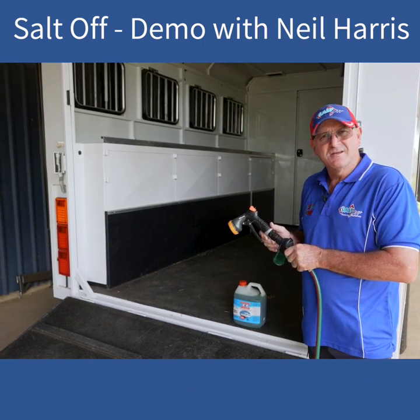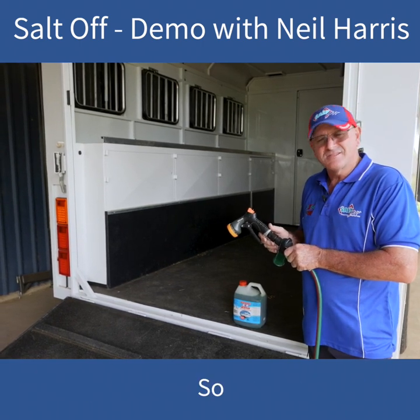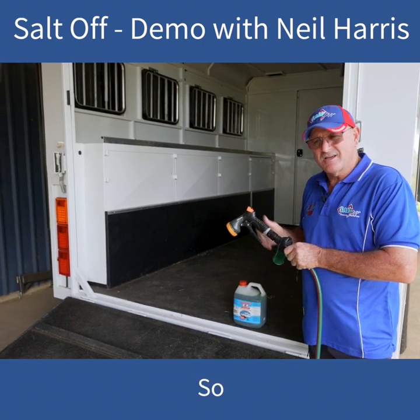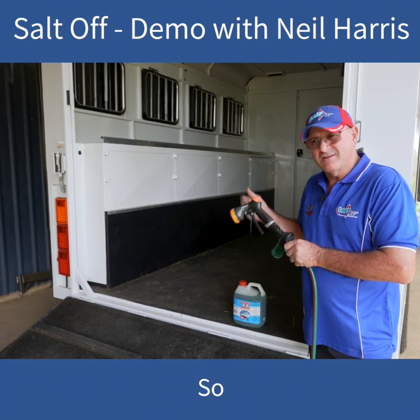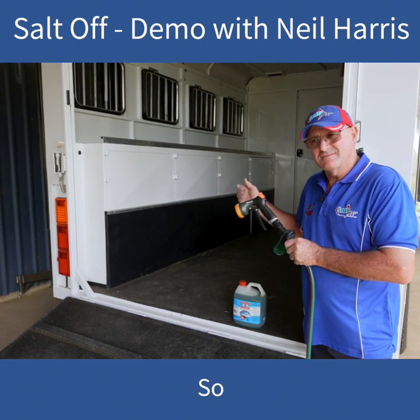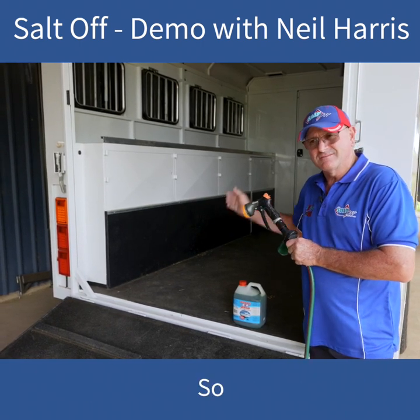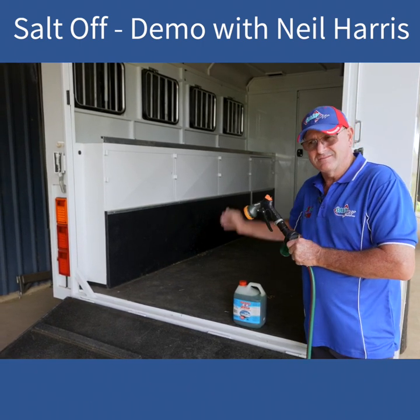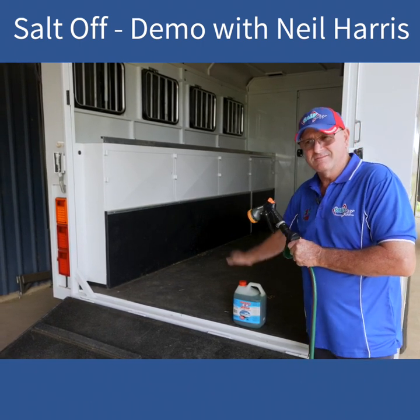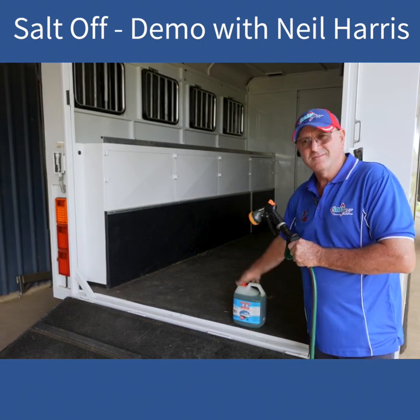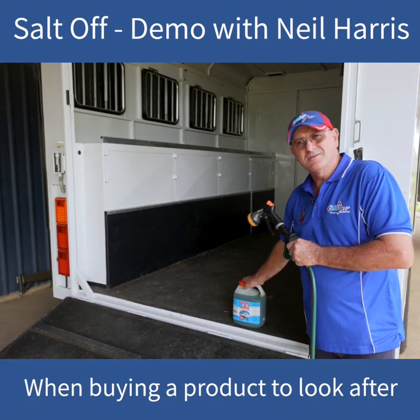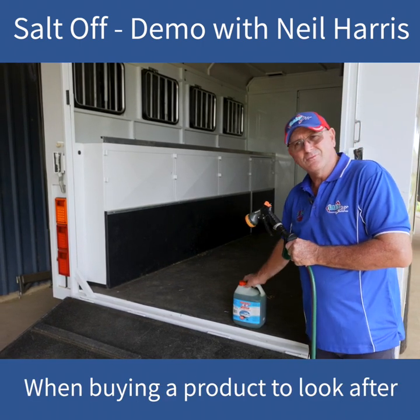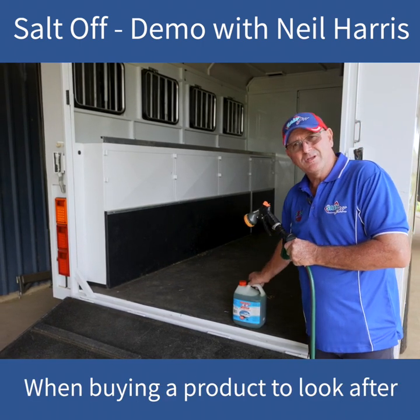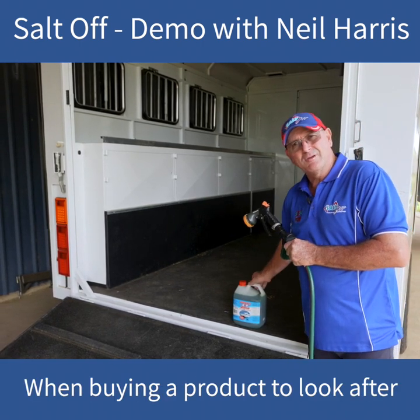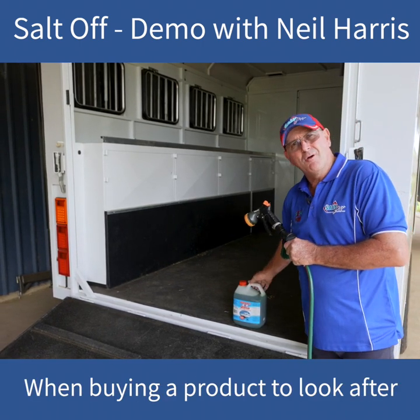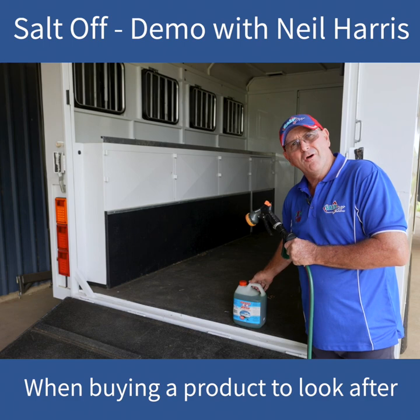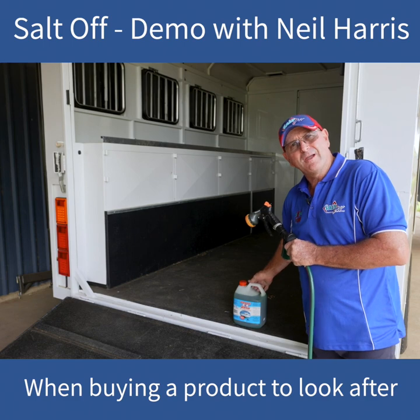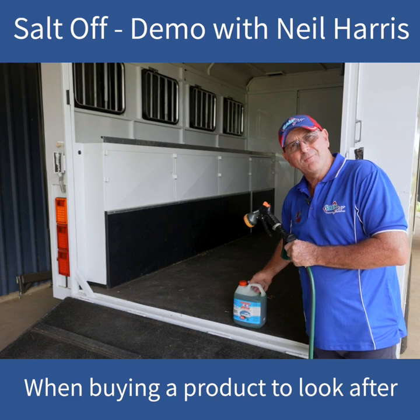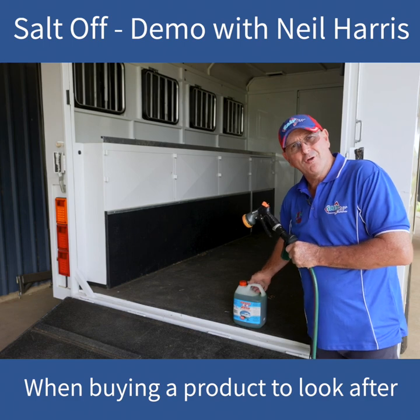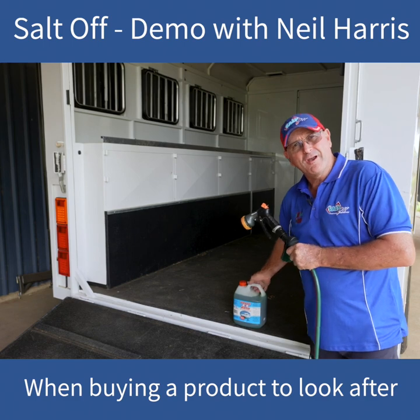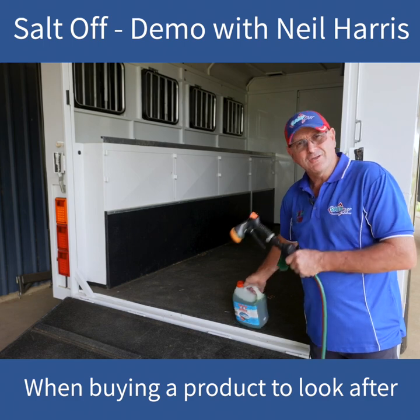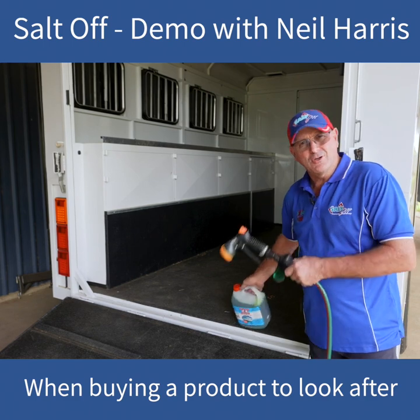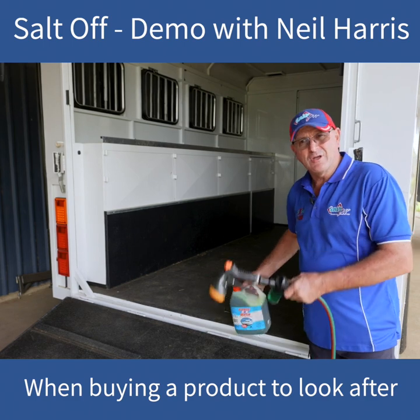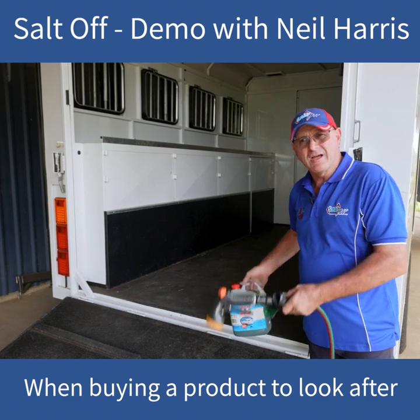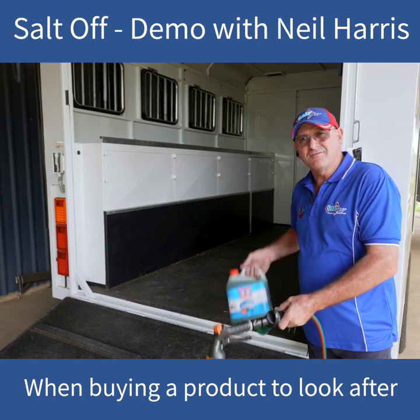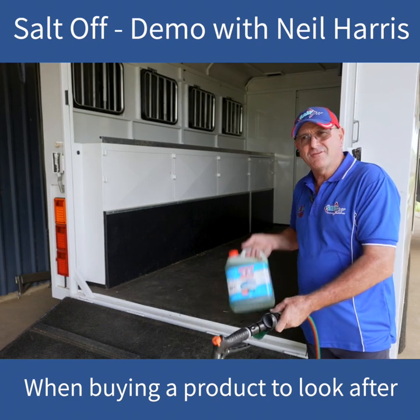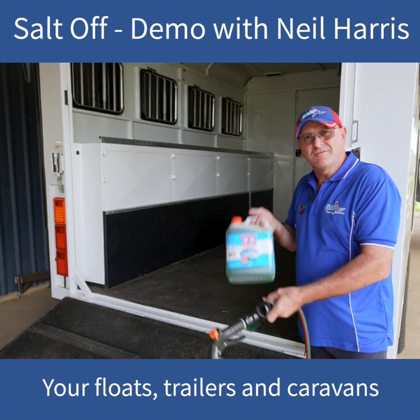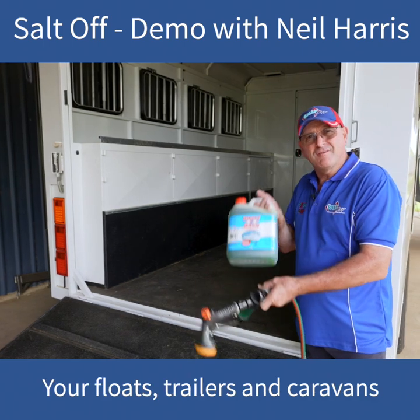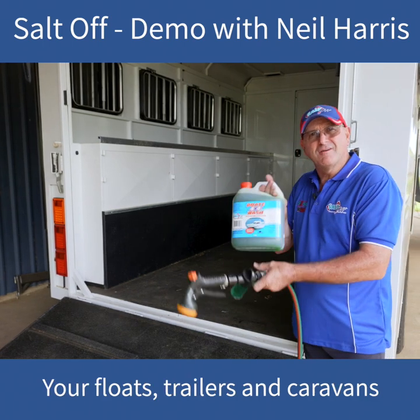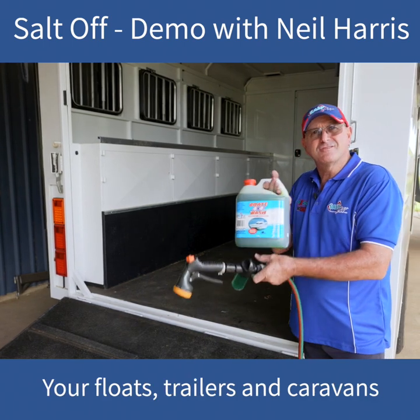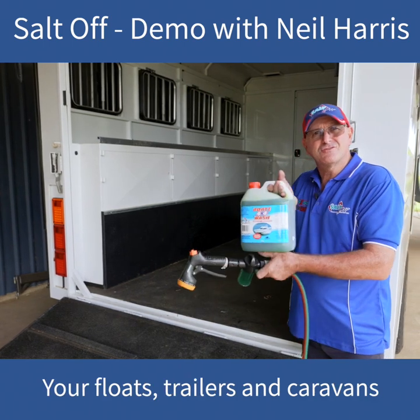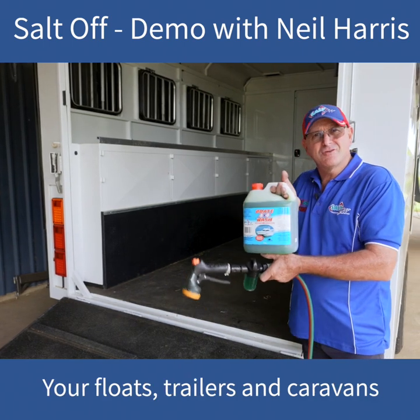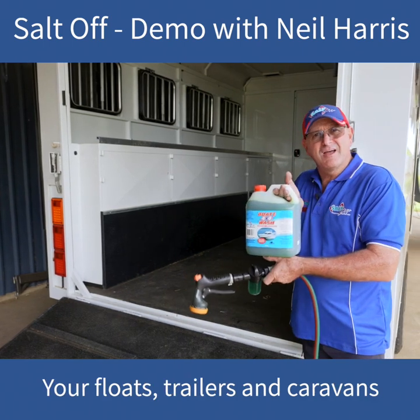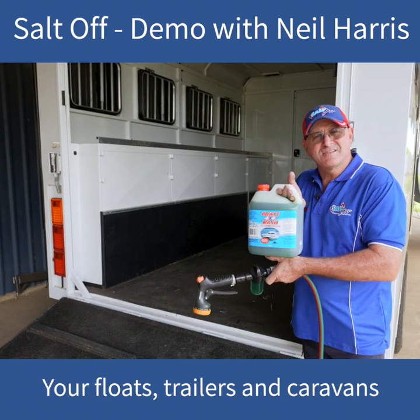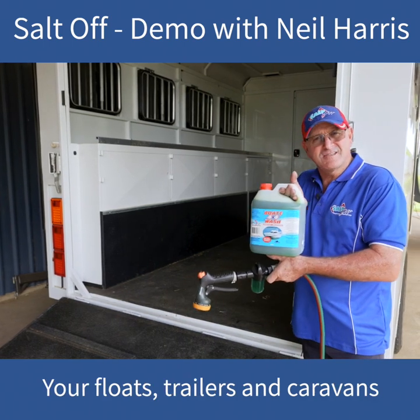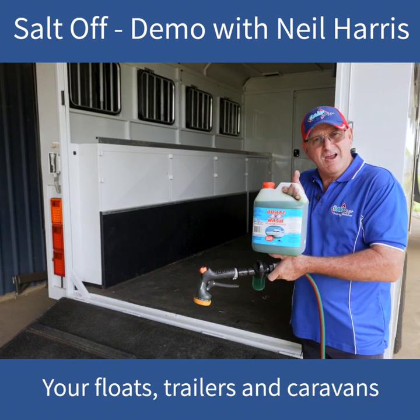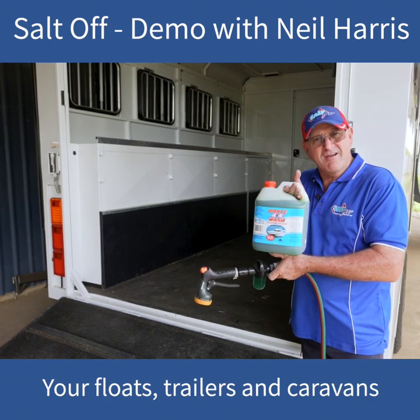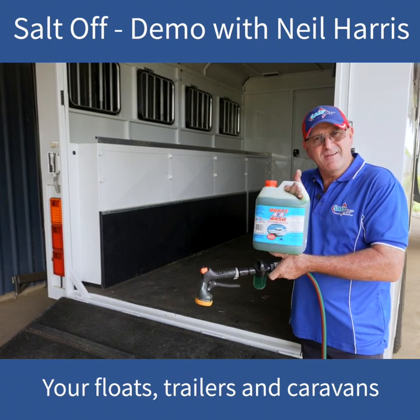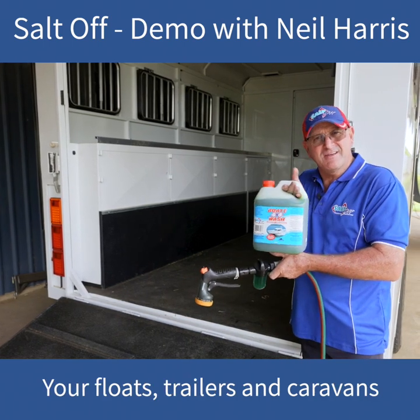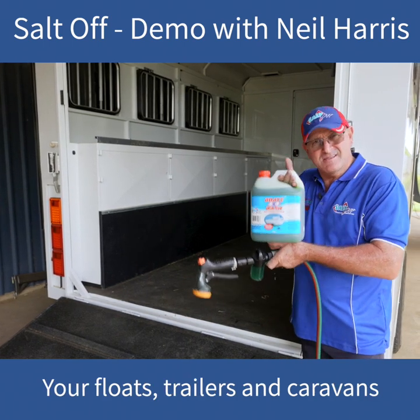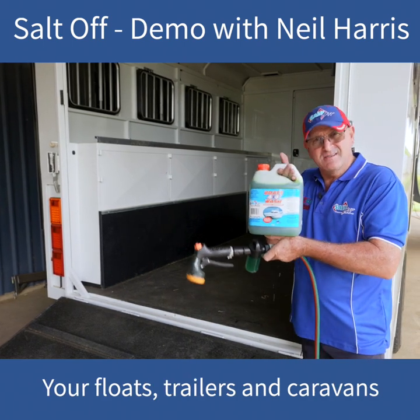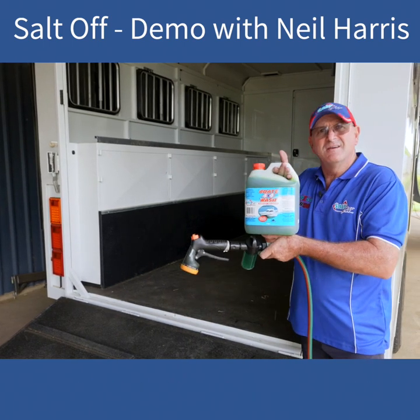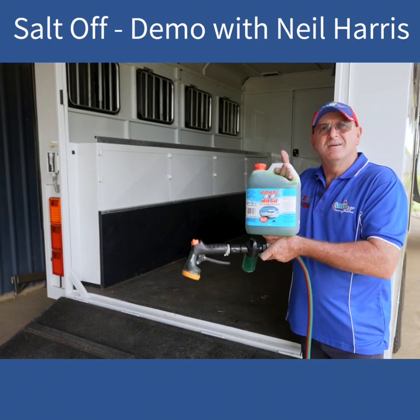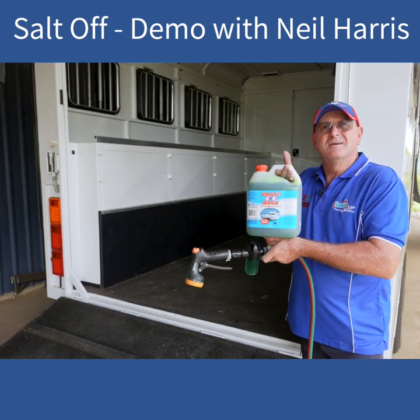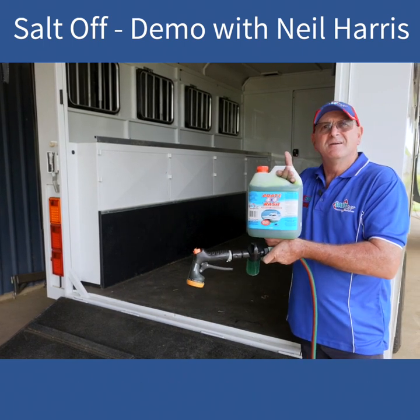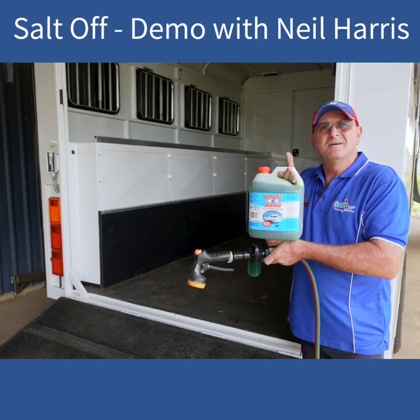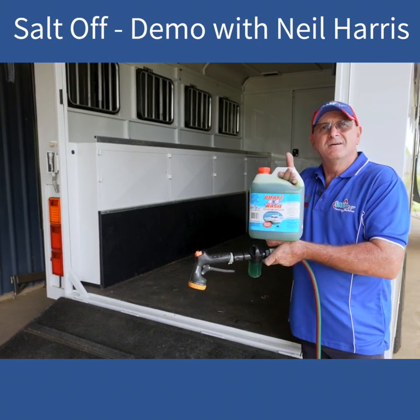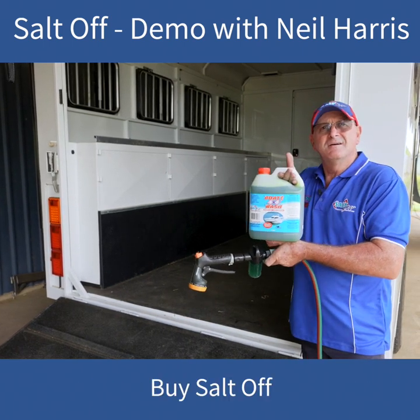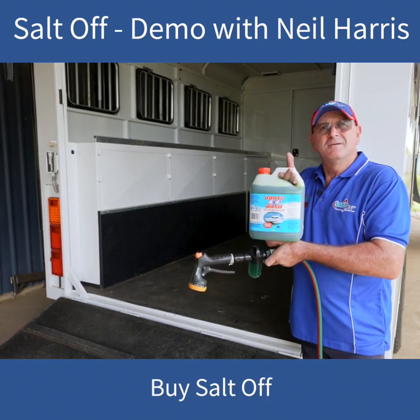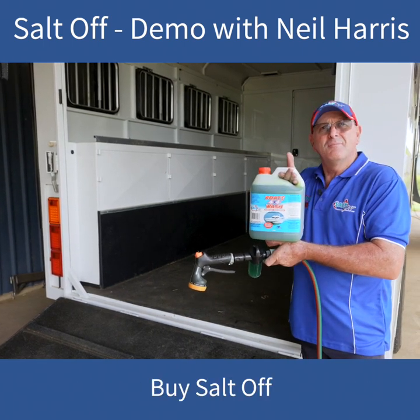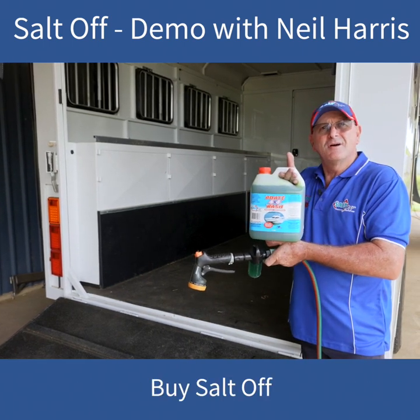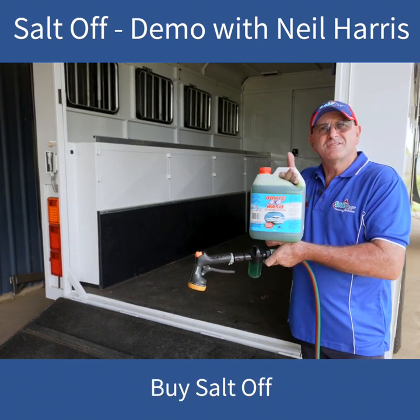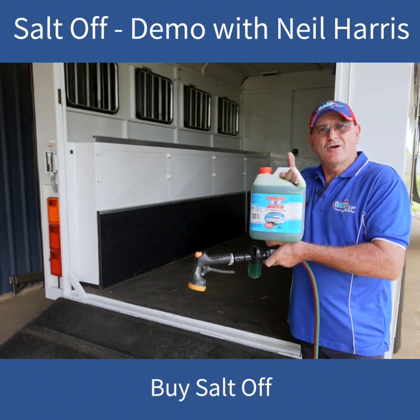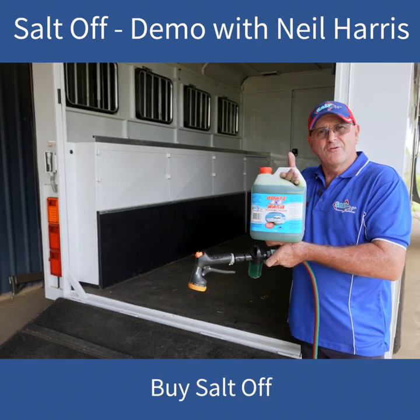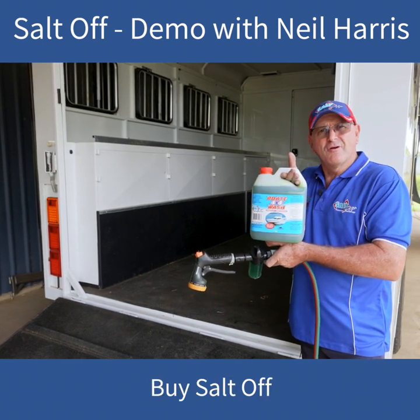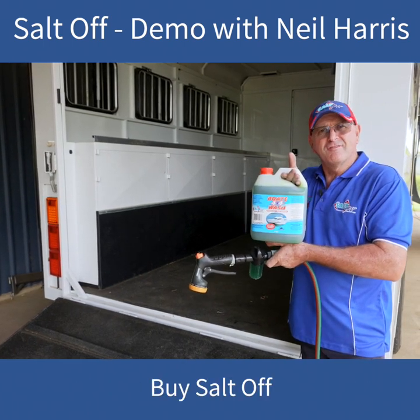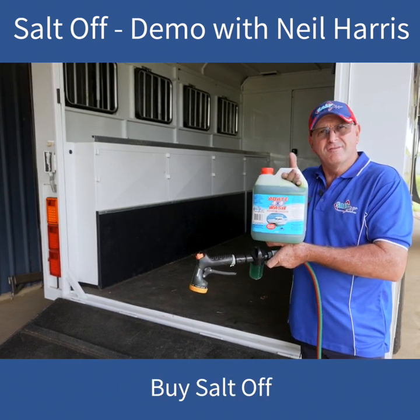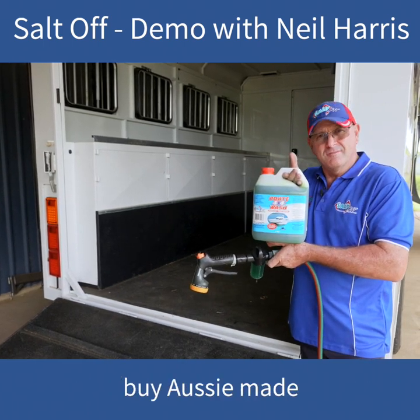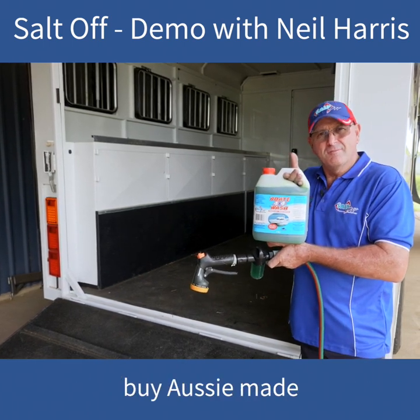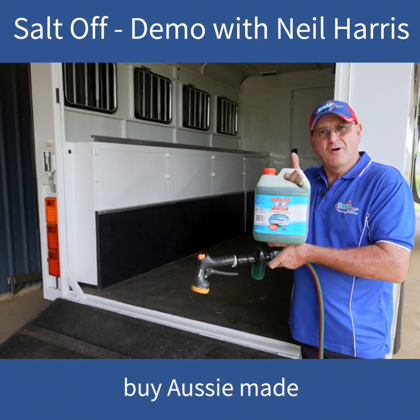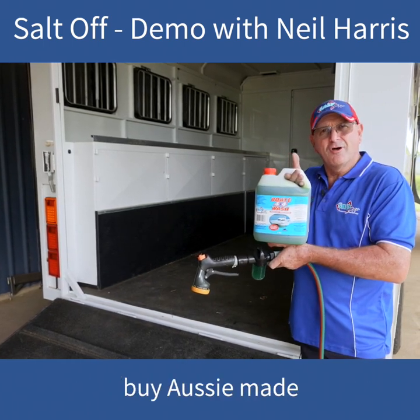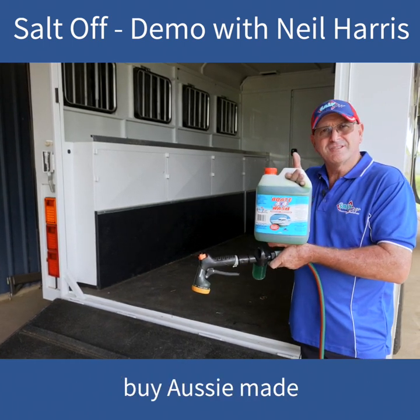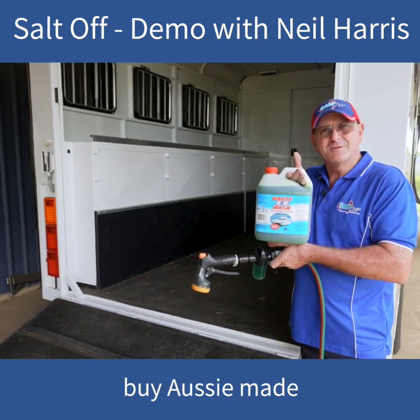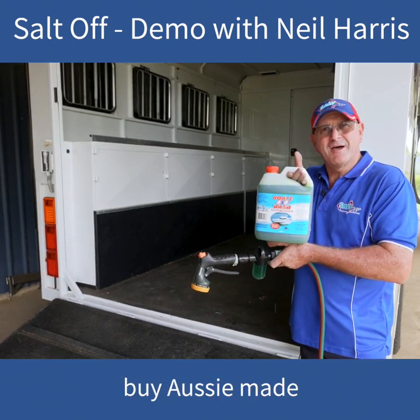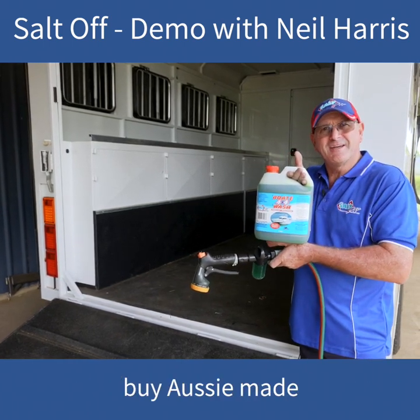So when you're buying a product to look after your floats, trailers and caravans, buy Saltoff by Aussie Made.